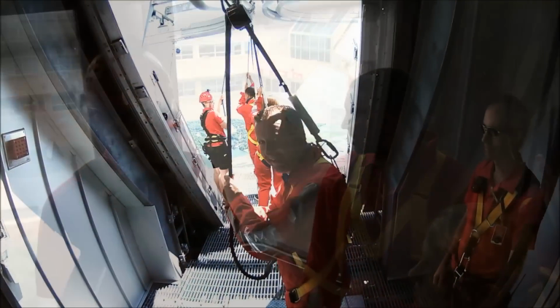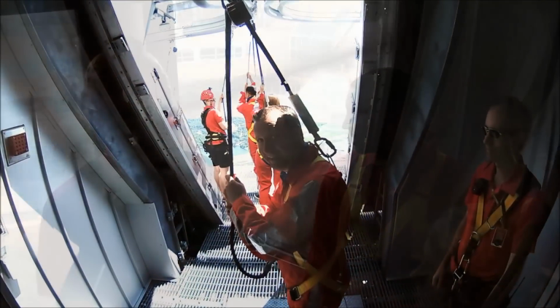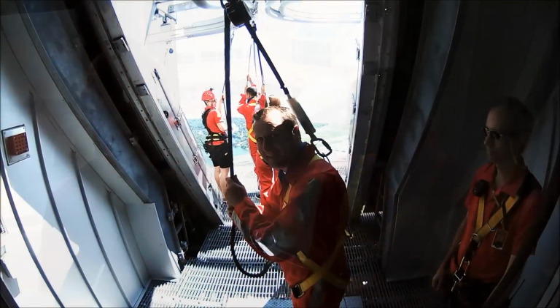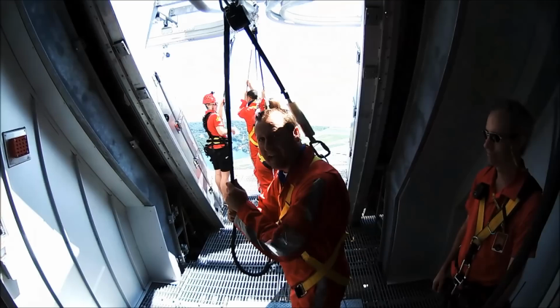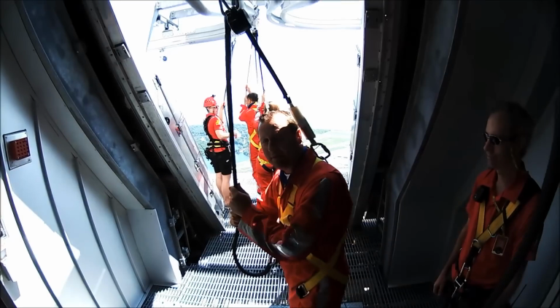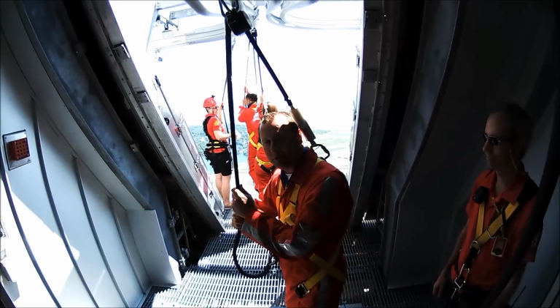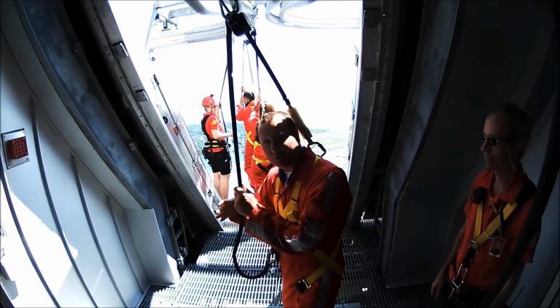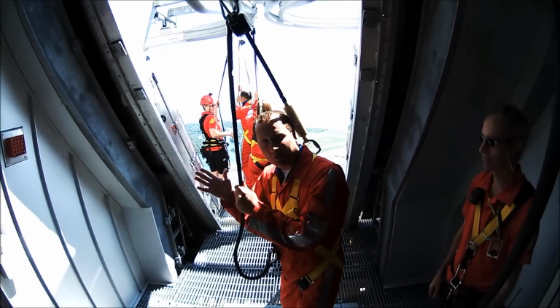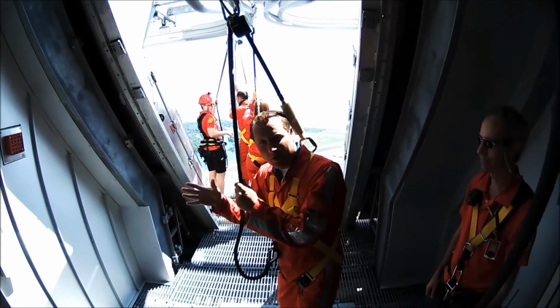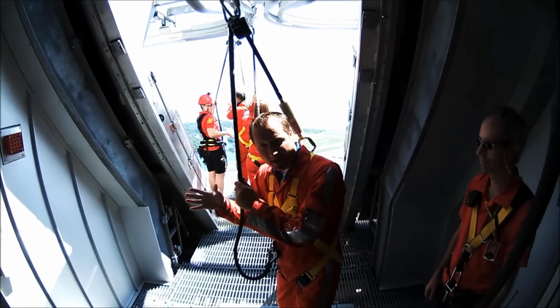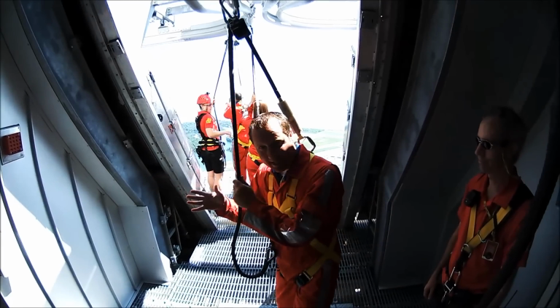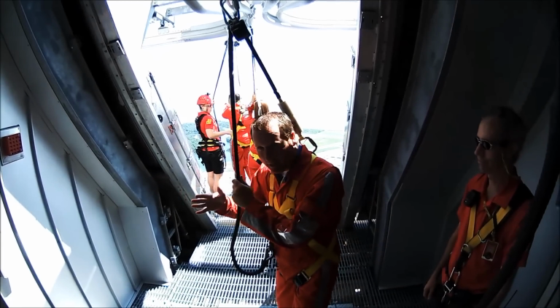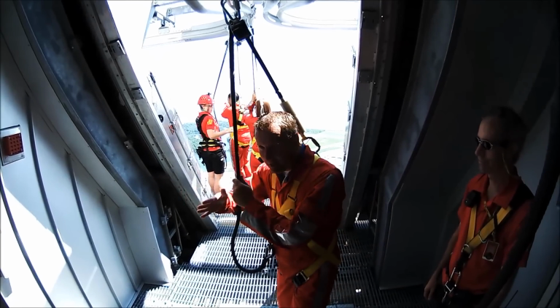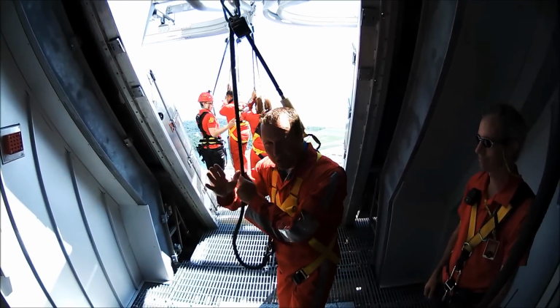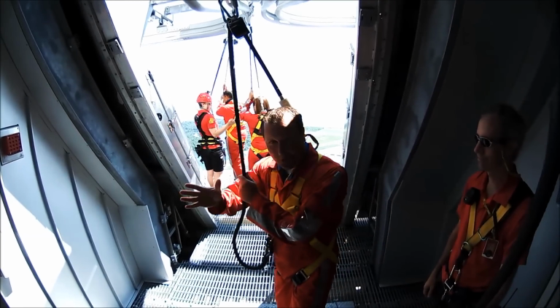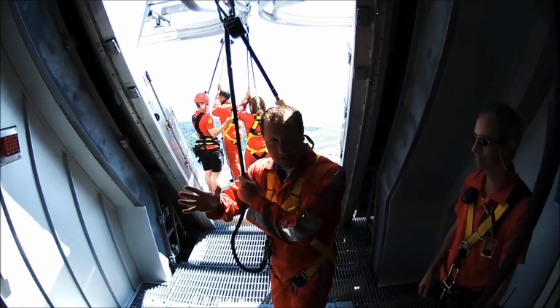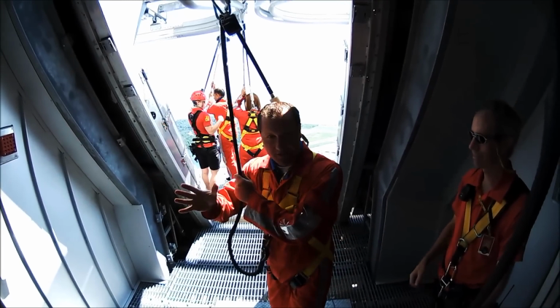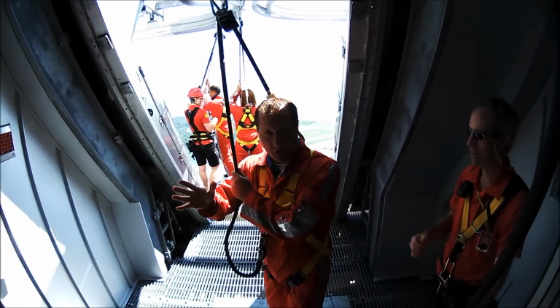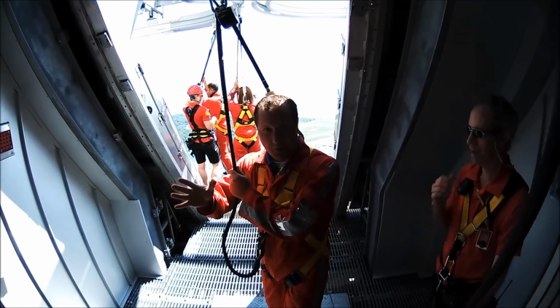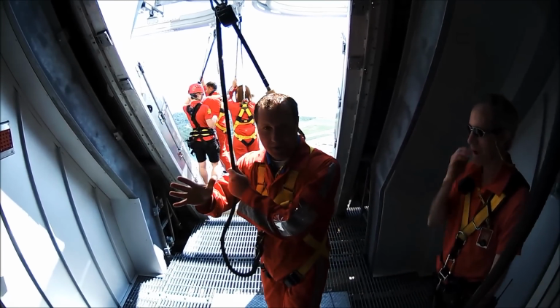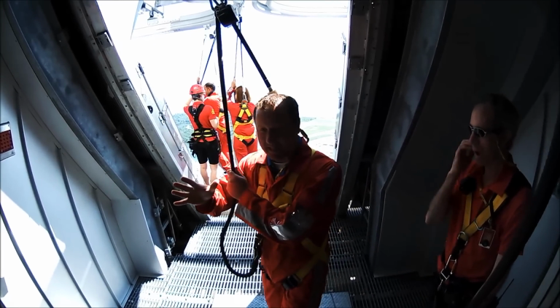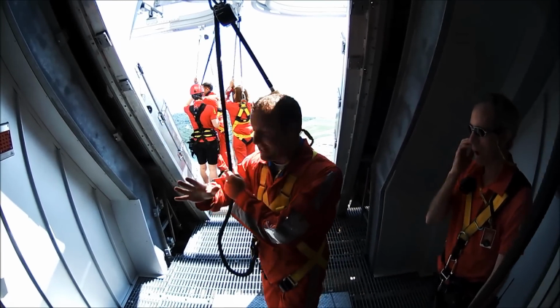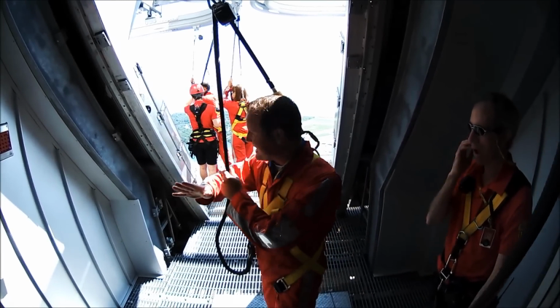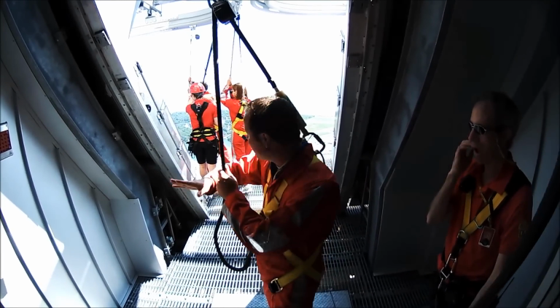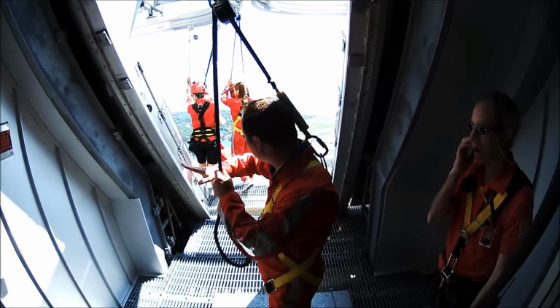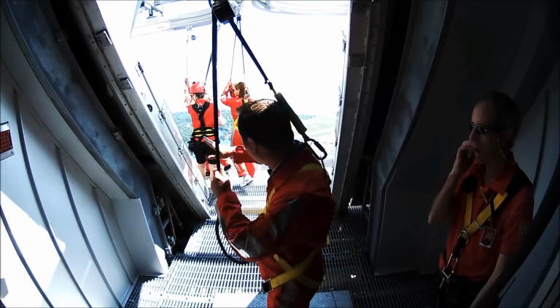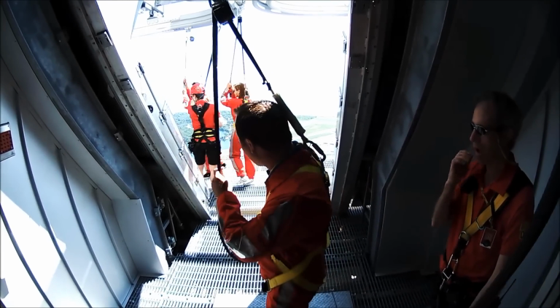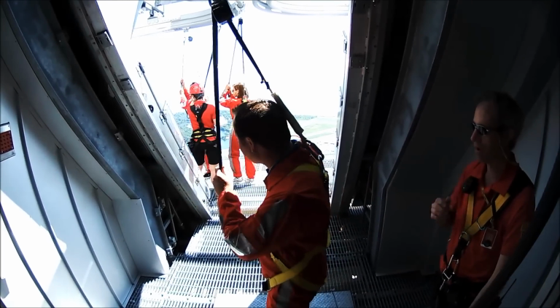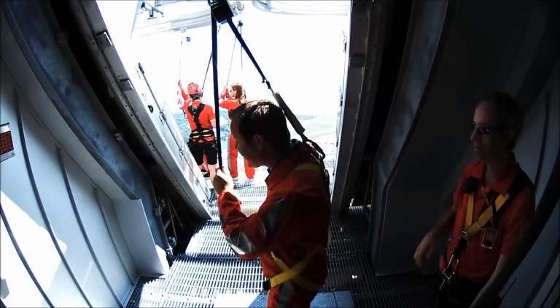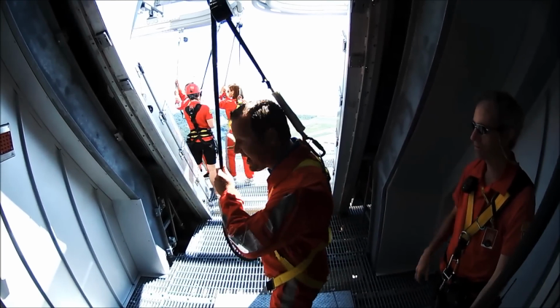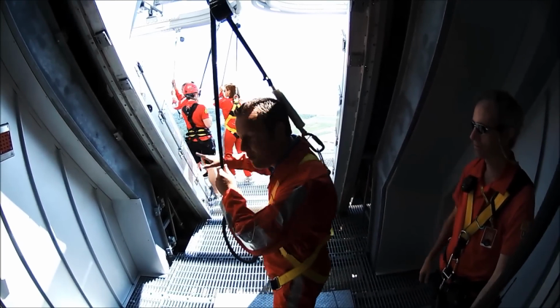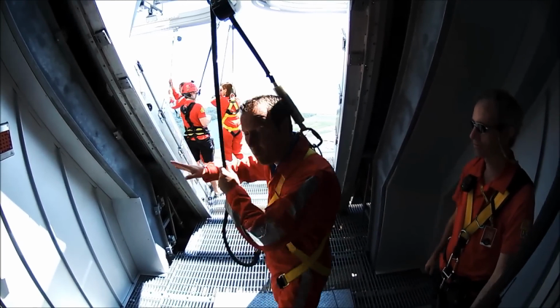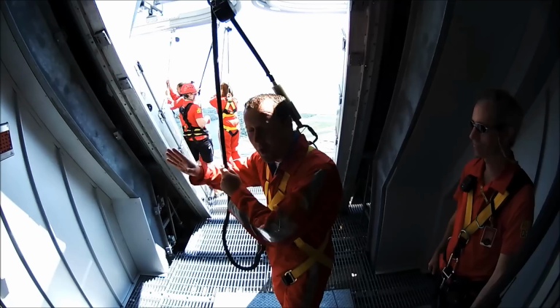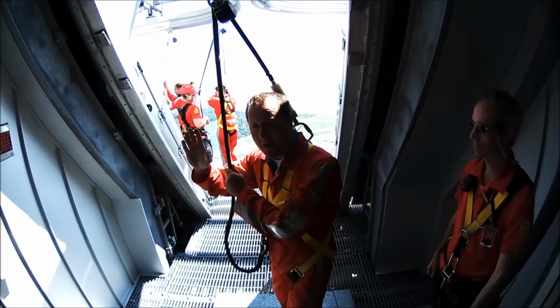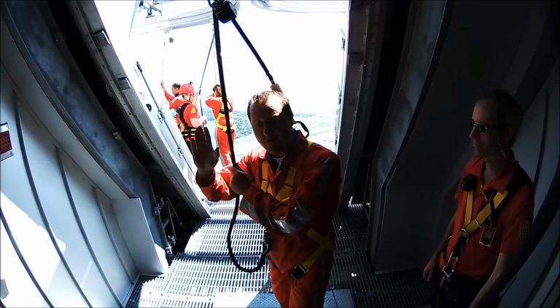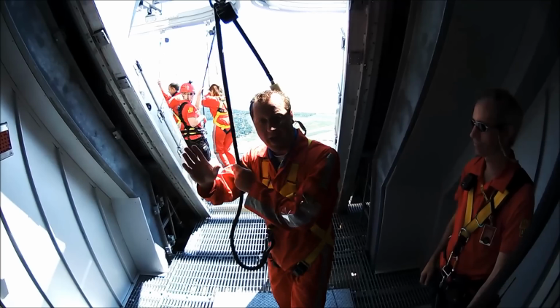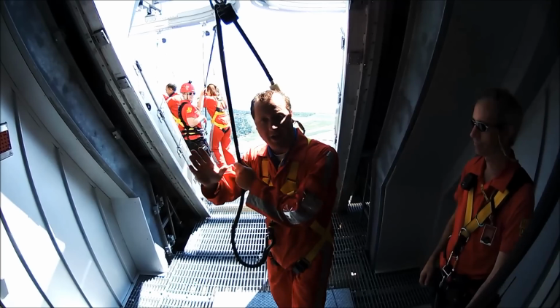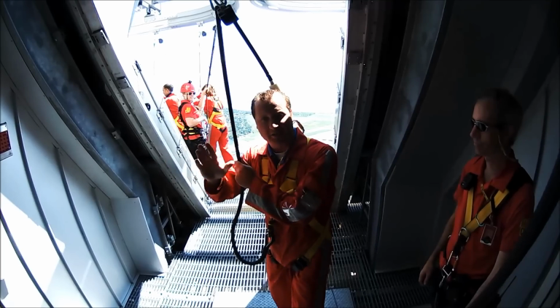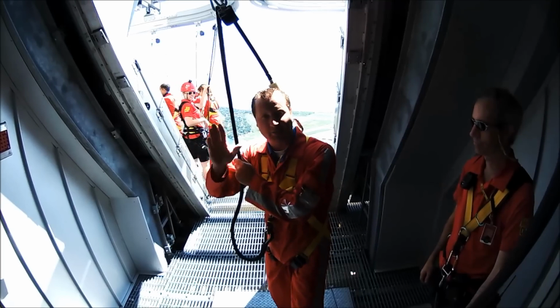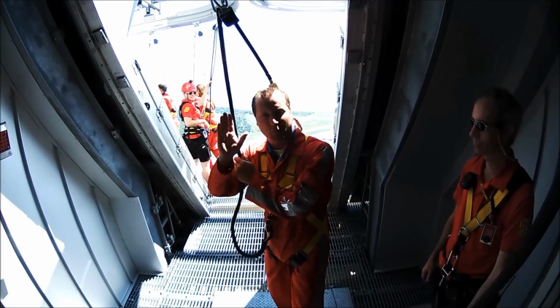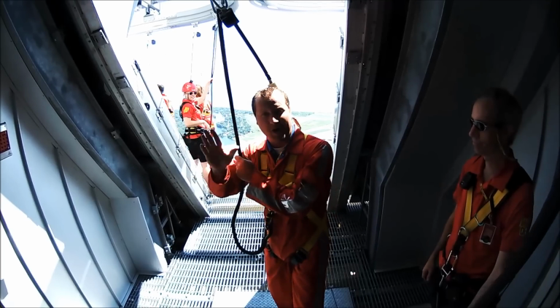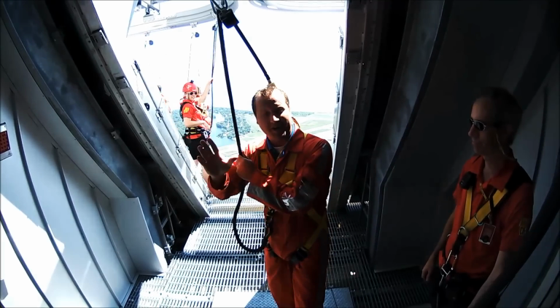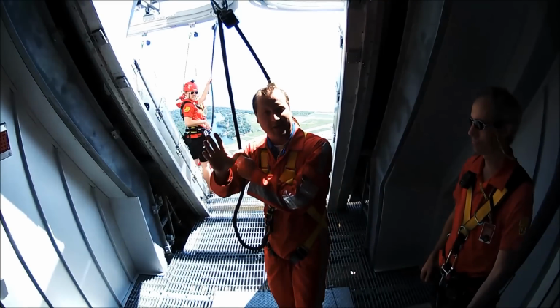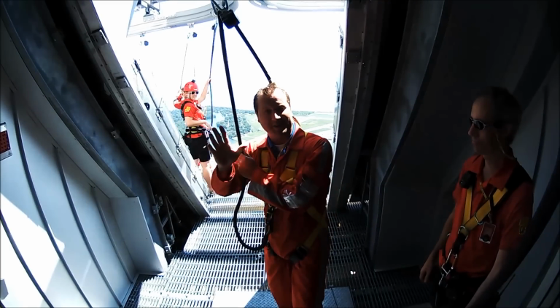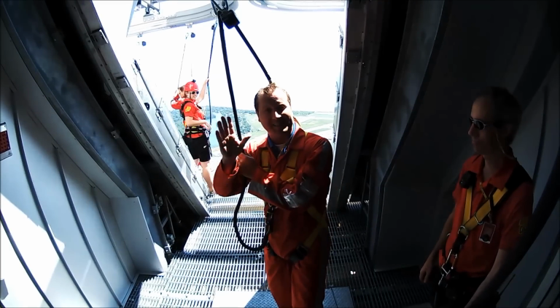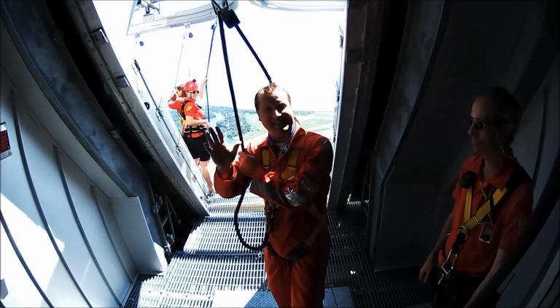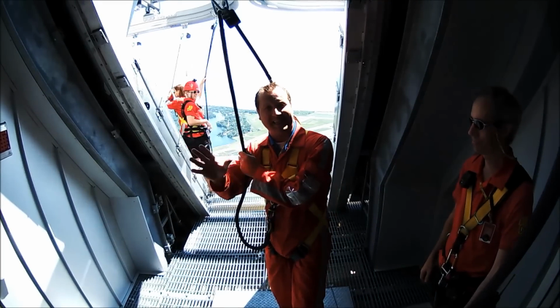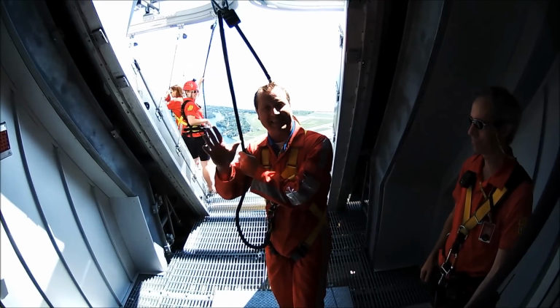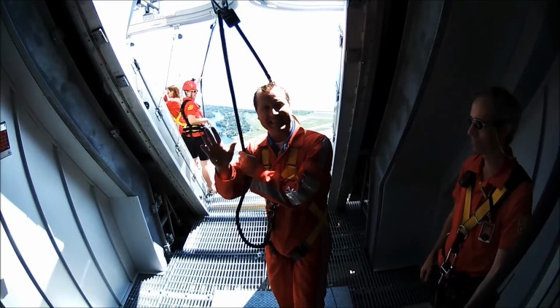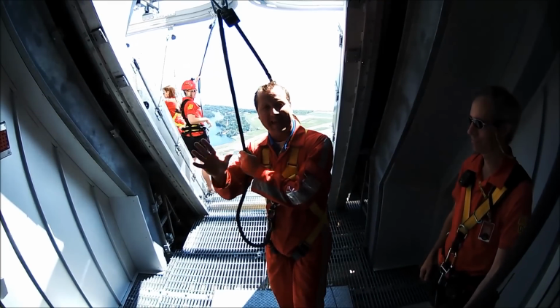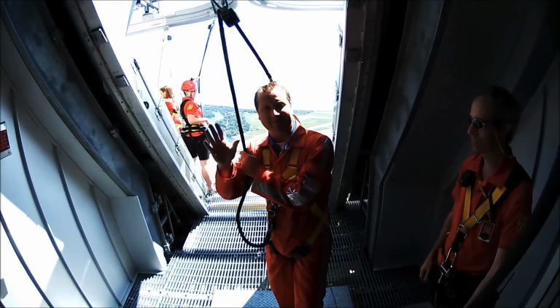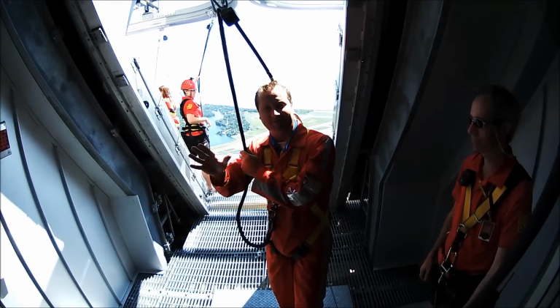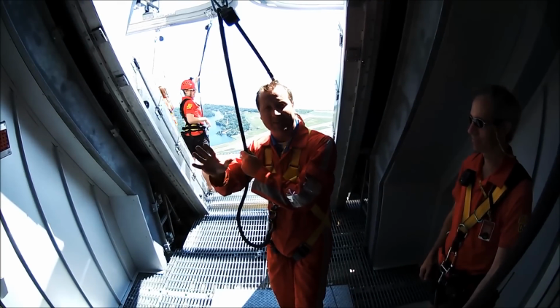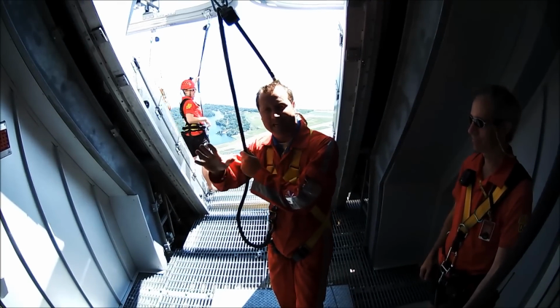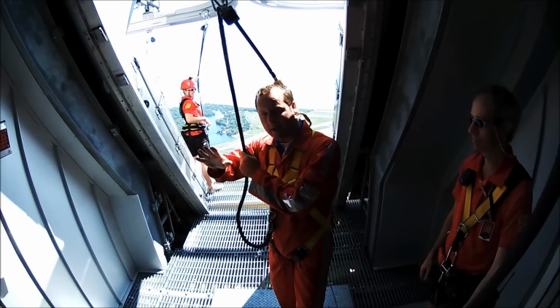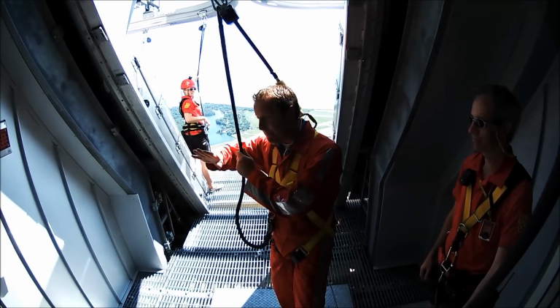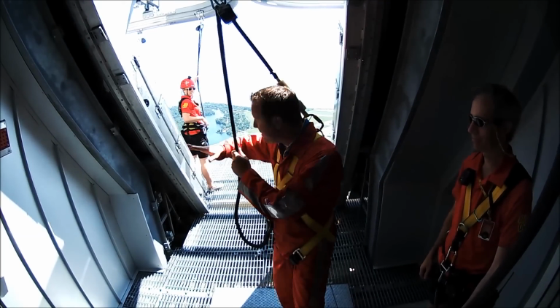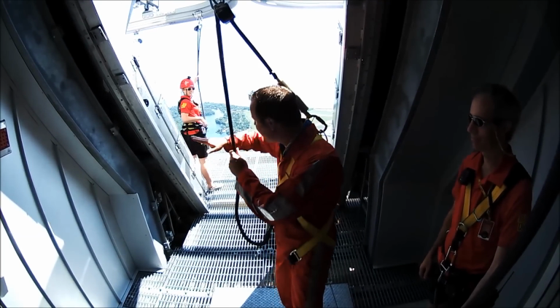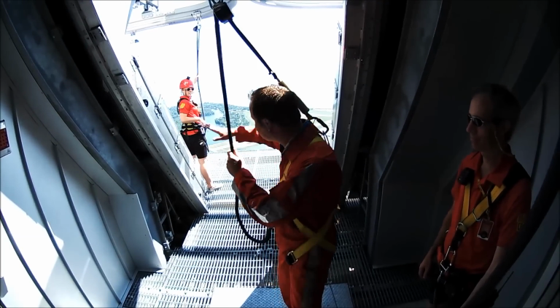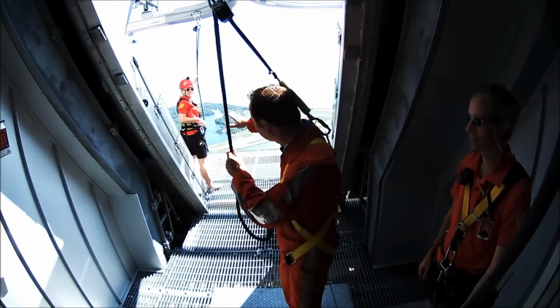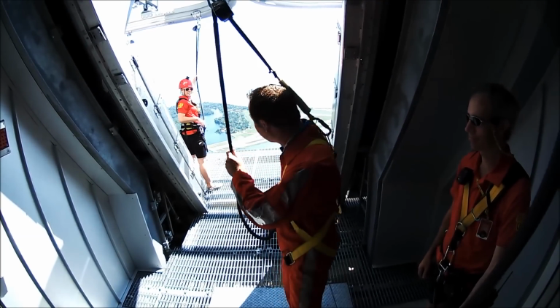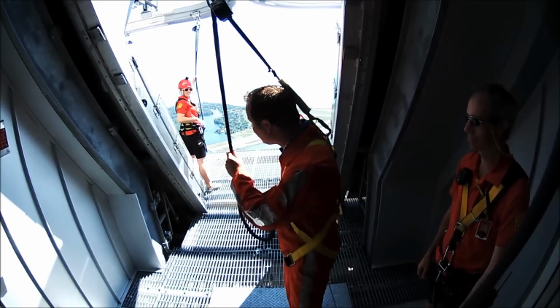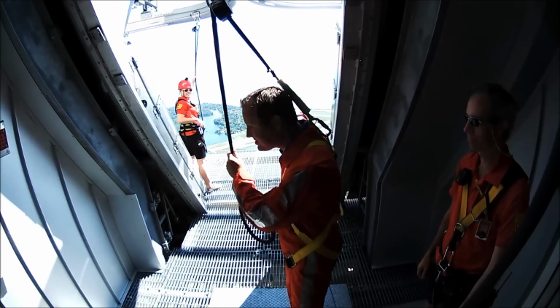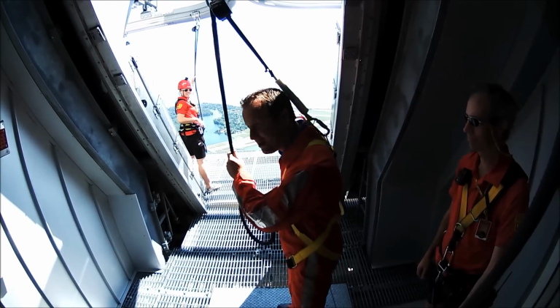Okay, we're doing the walkout. The doors have opened and now we're walking at 1,168 feet above Toronto.